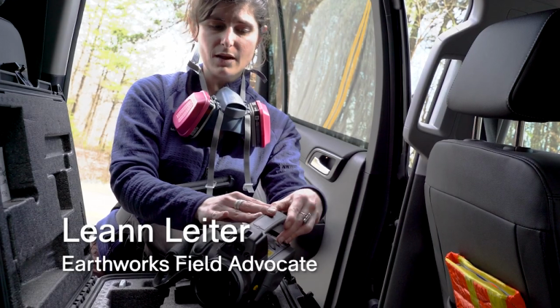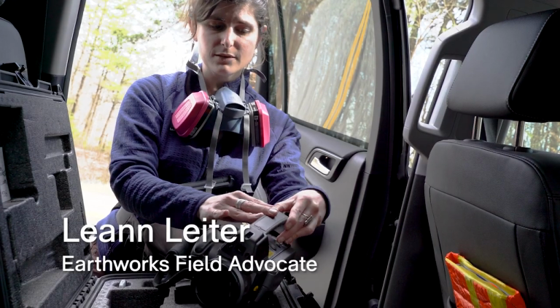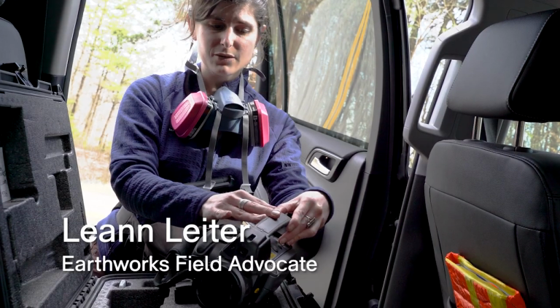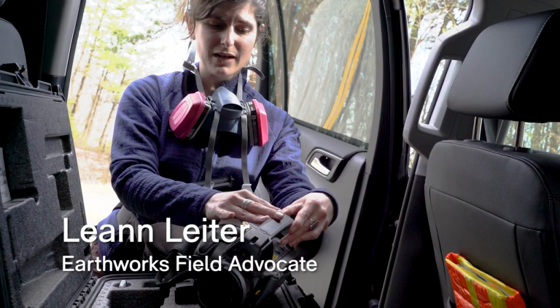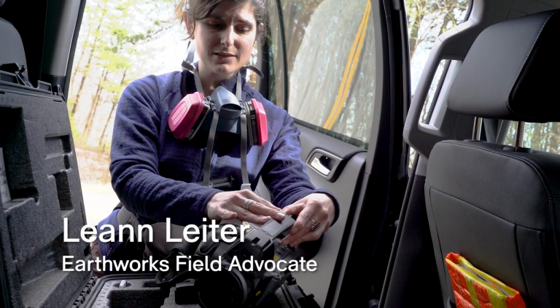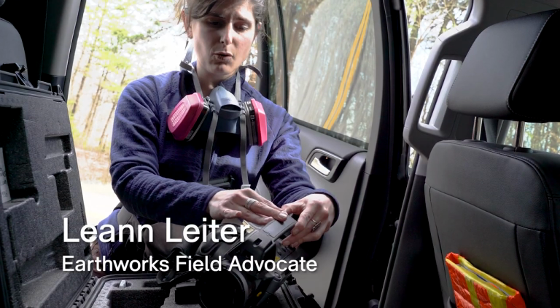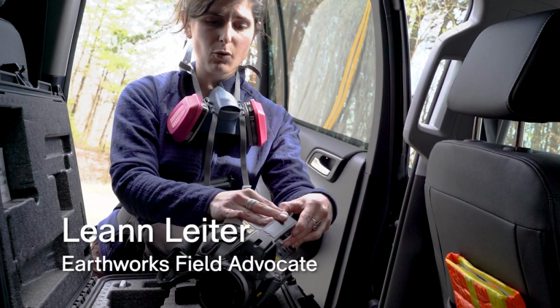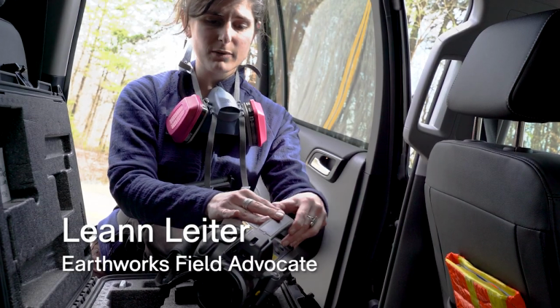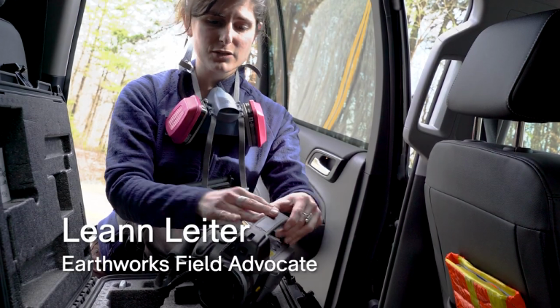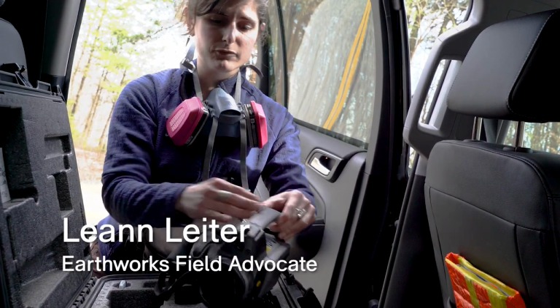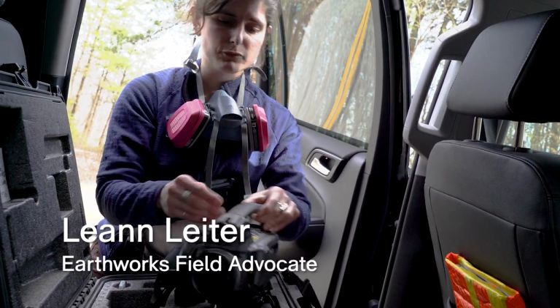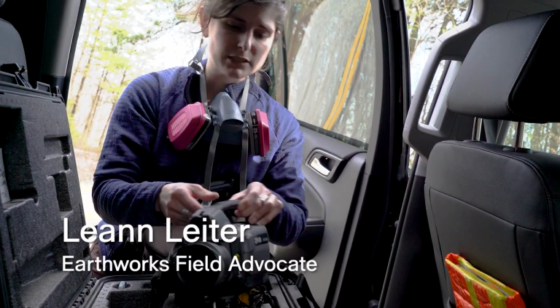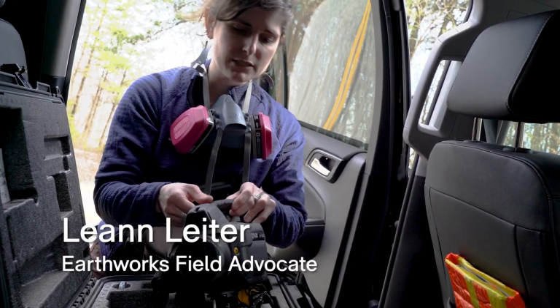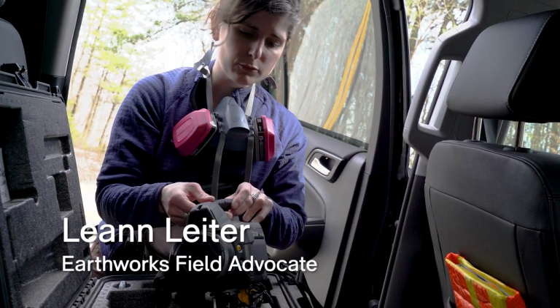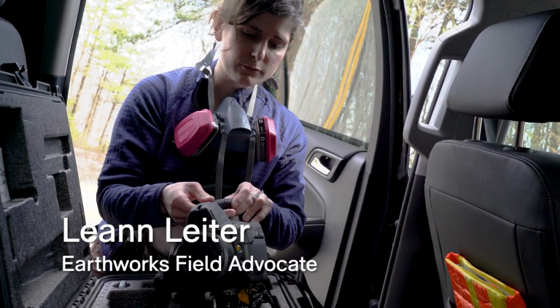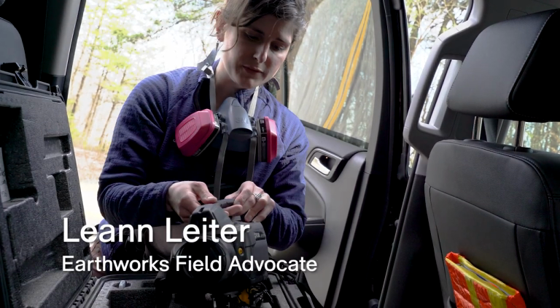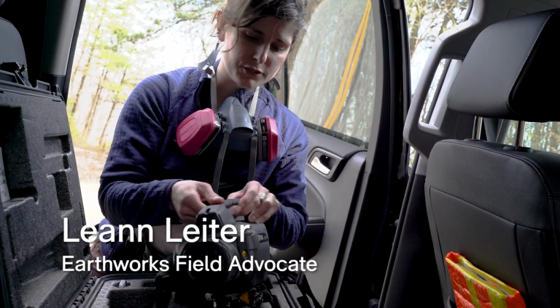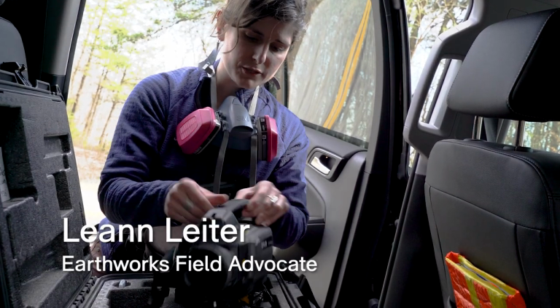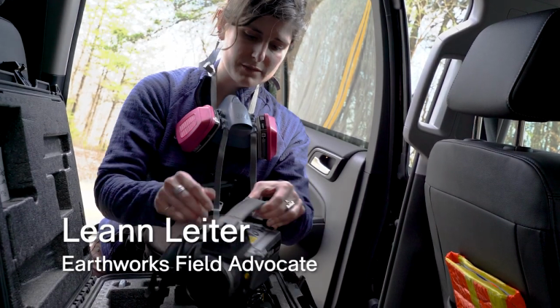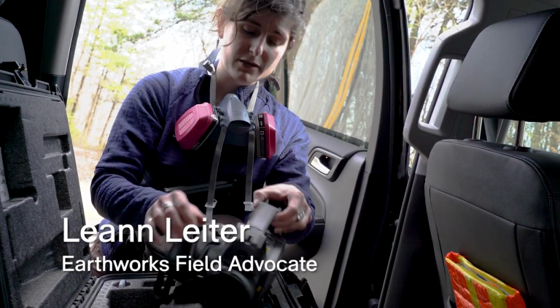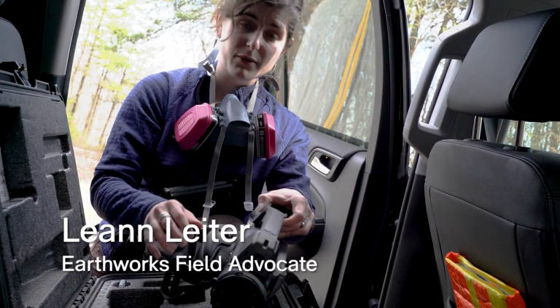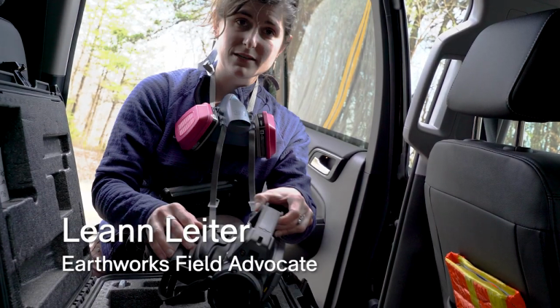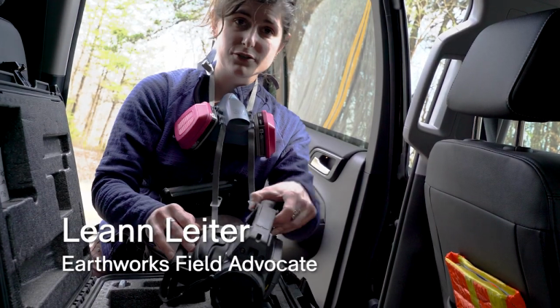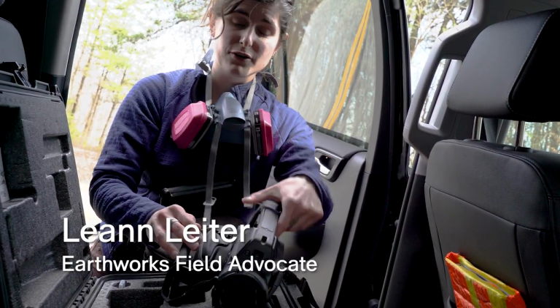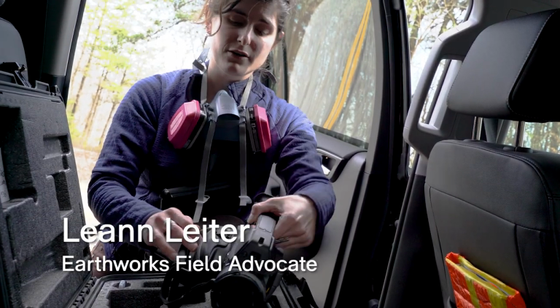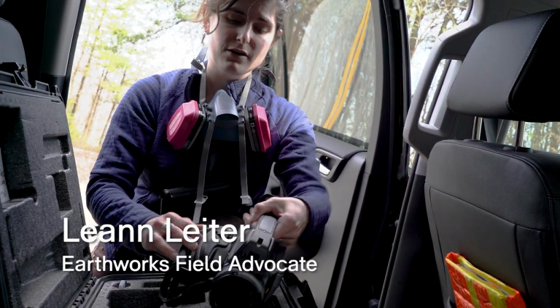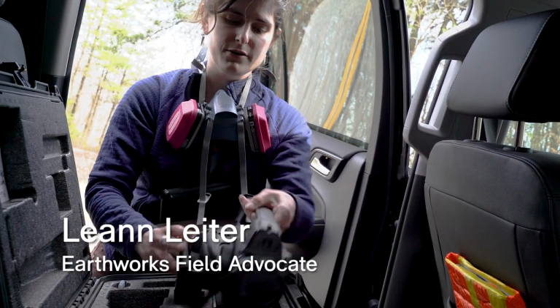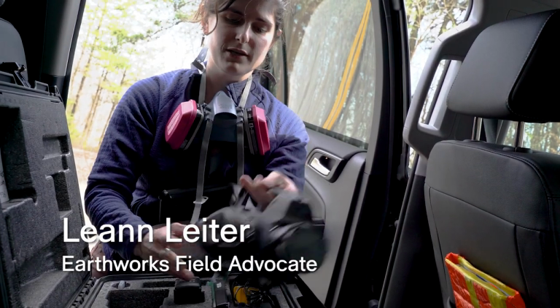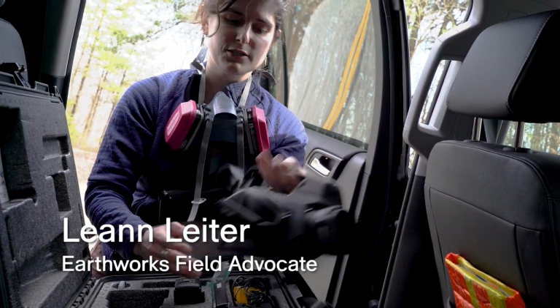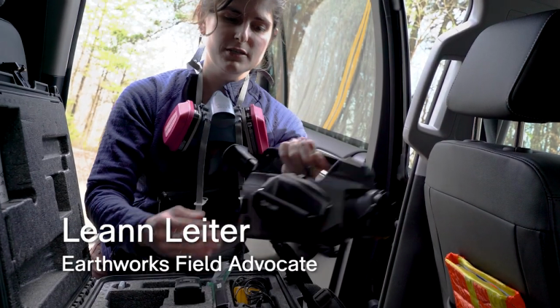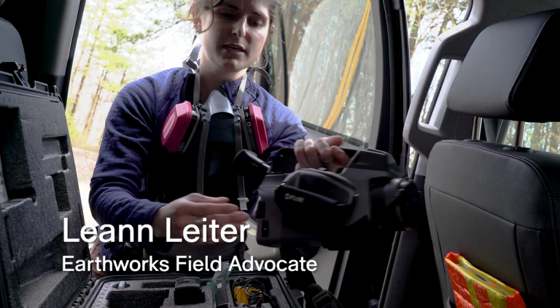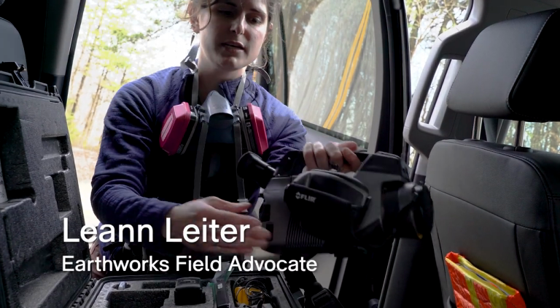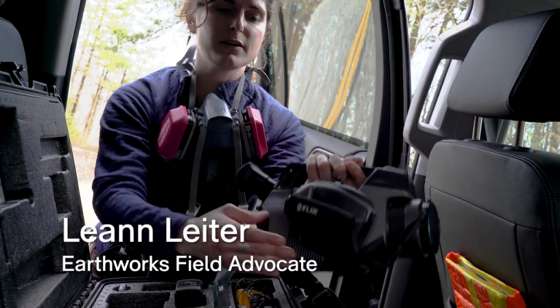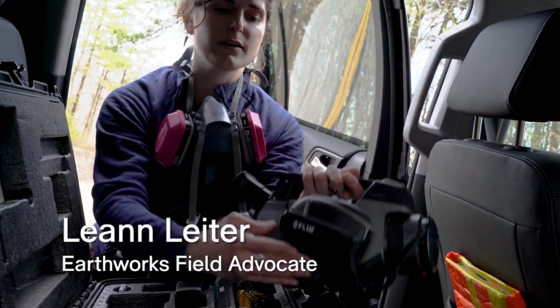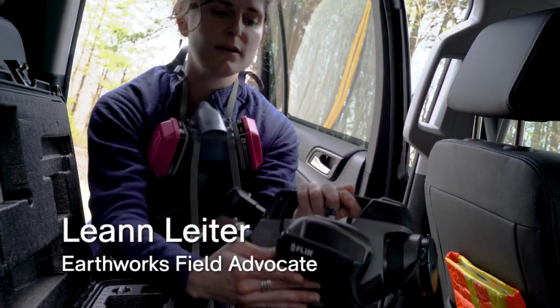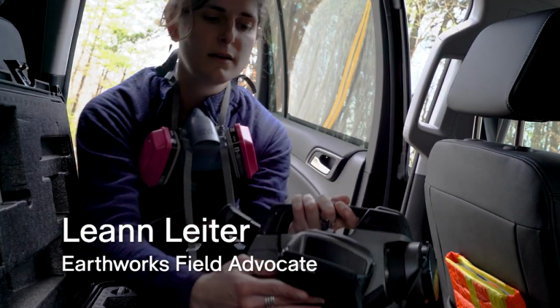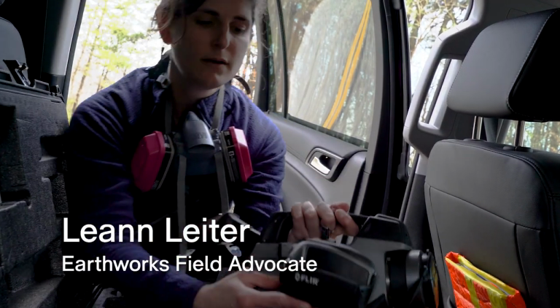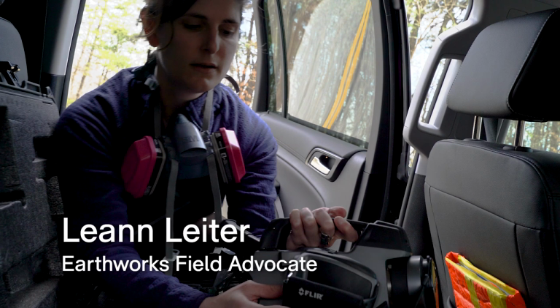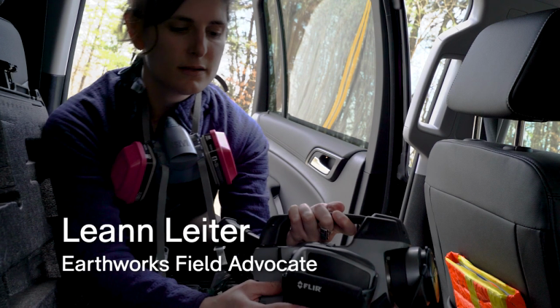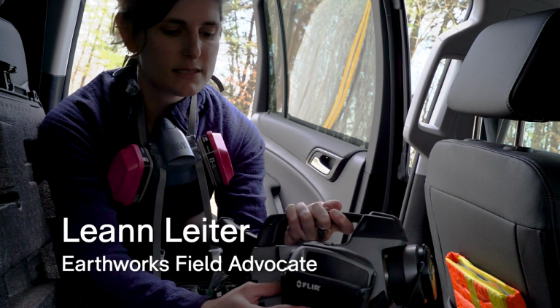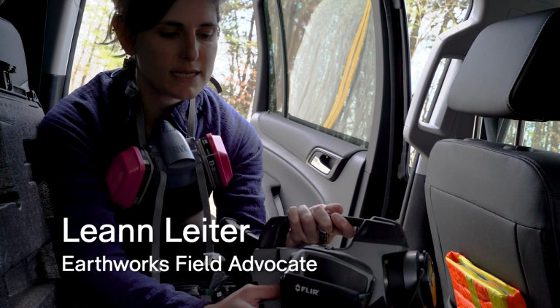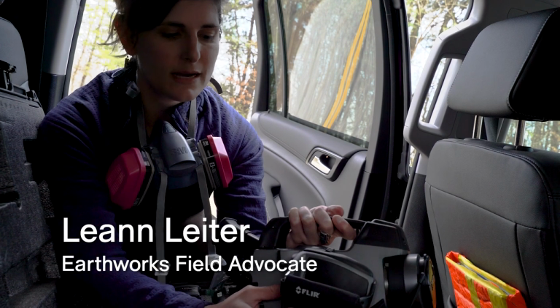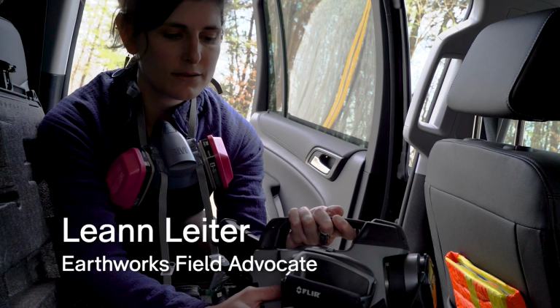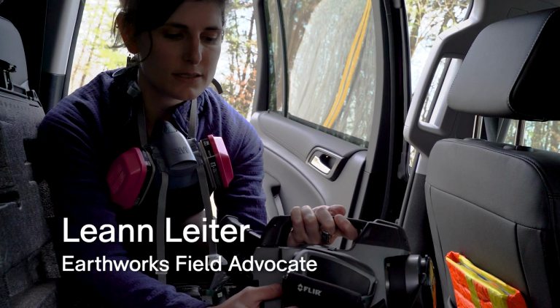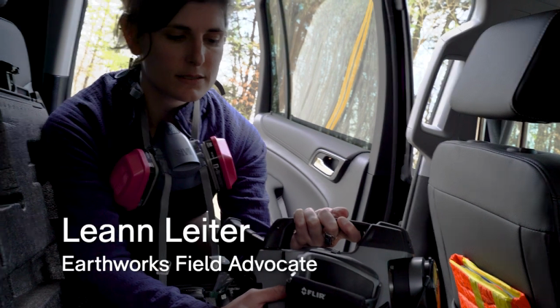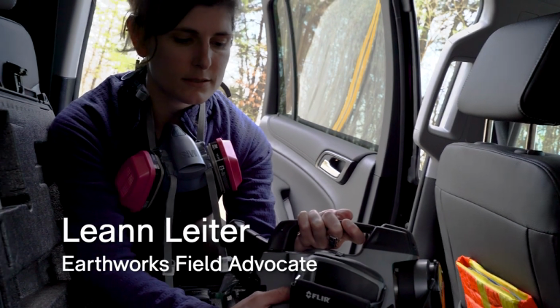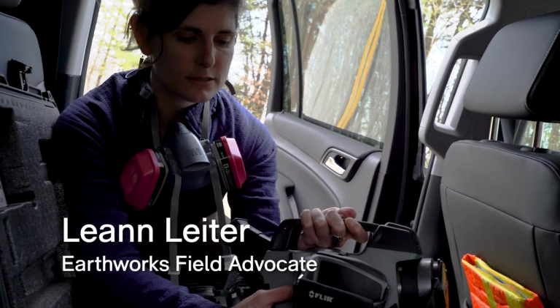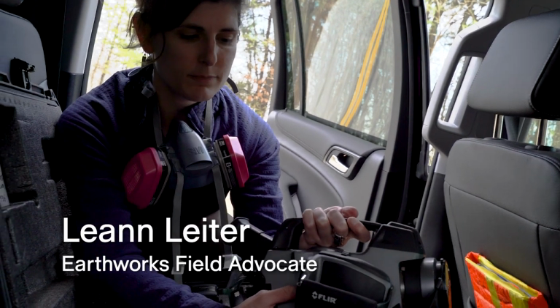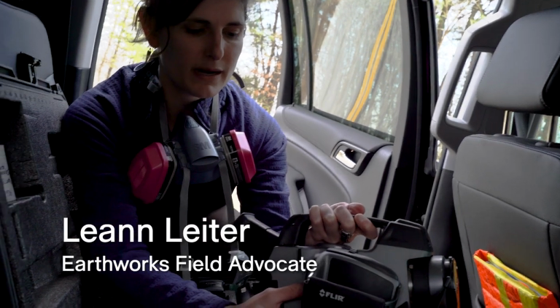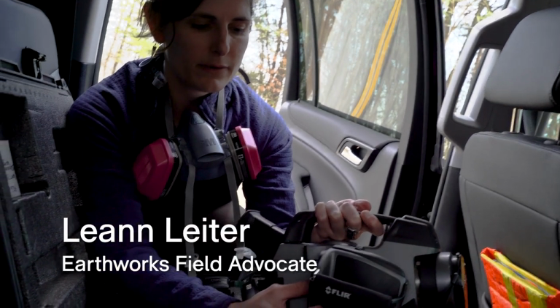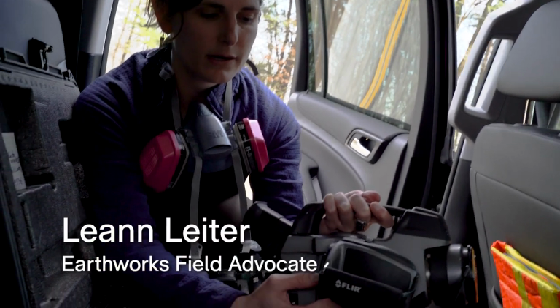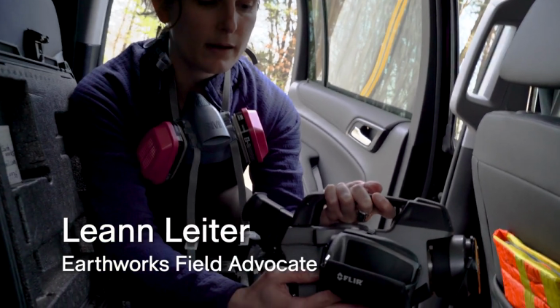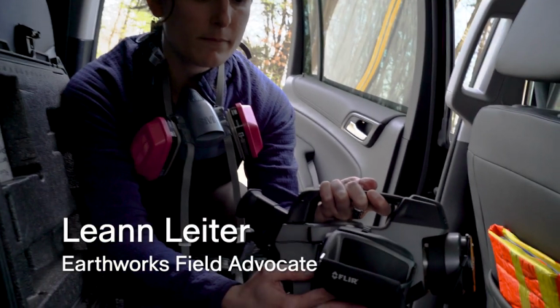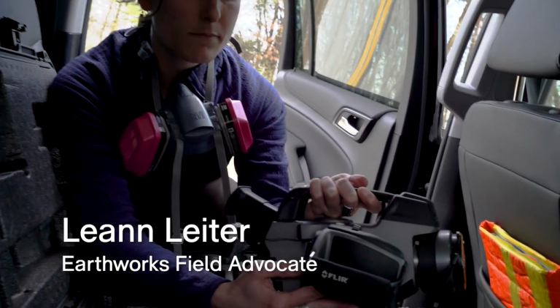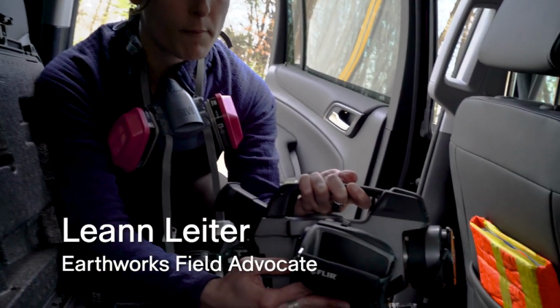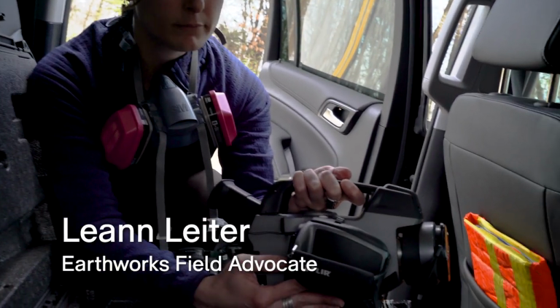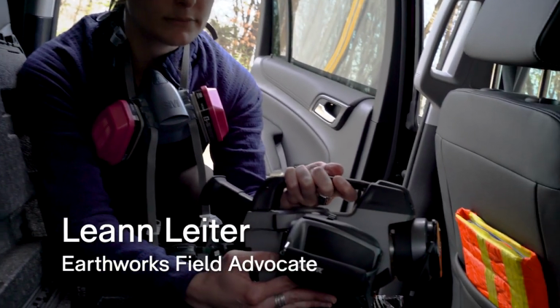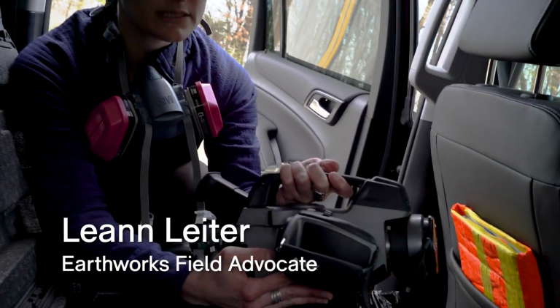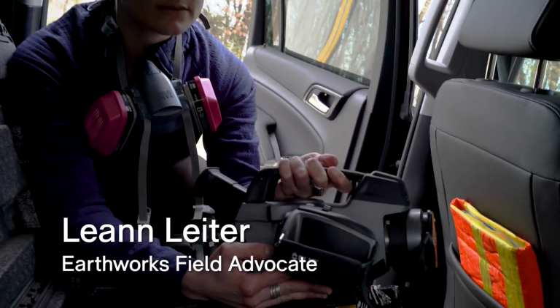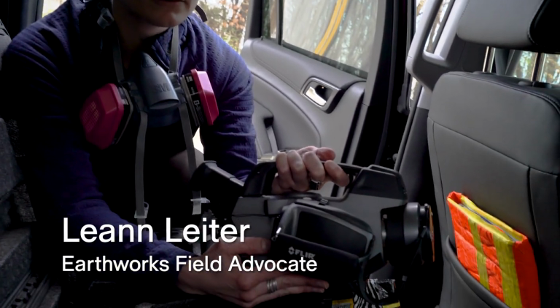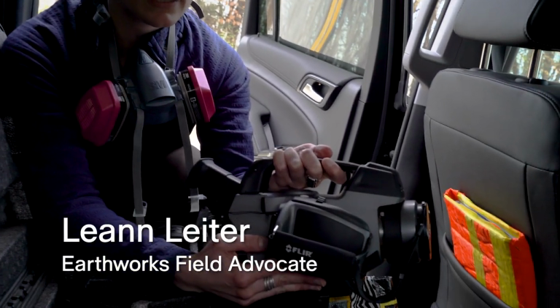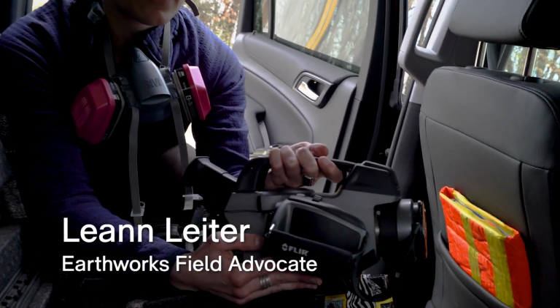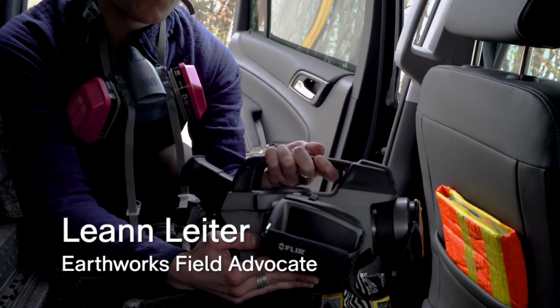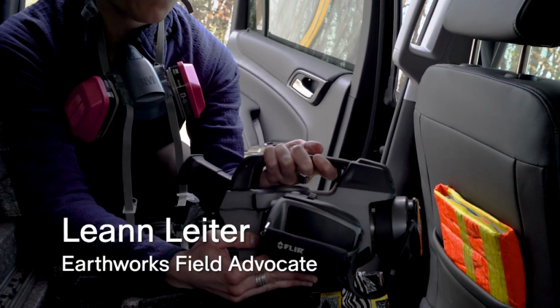It has a whole bunch of really cool features. I'm going to go ahead and turn it on — you'll actually hear the sound as it starts to power up, and it'll be a little loud.